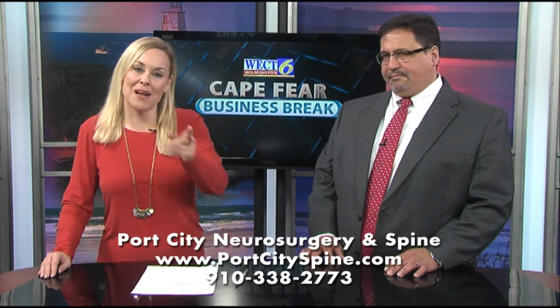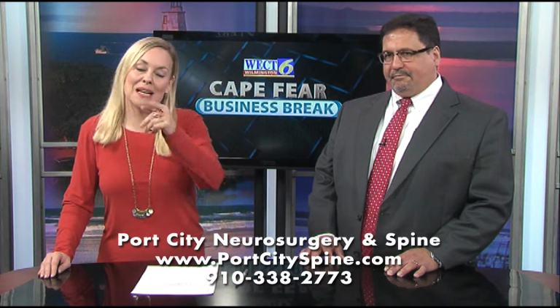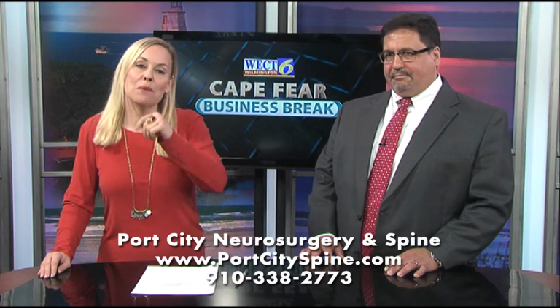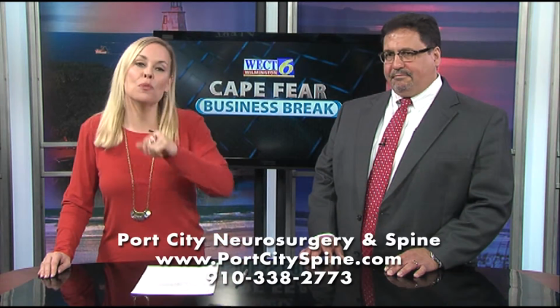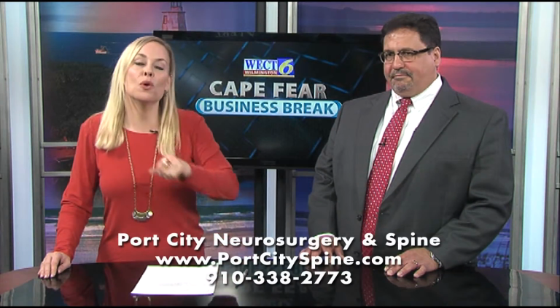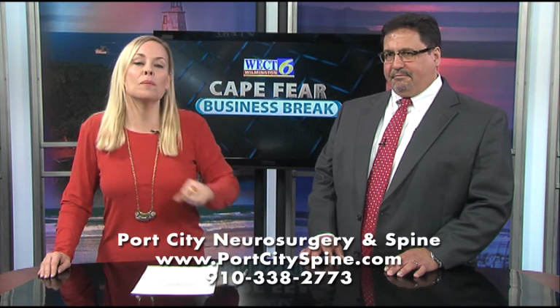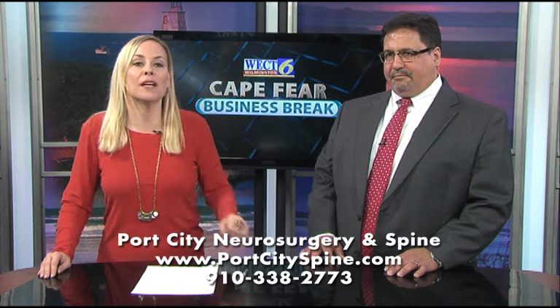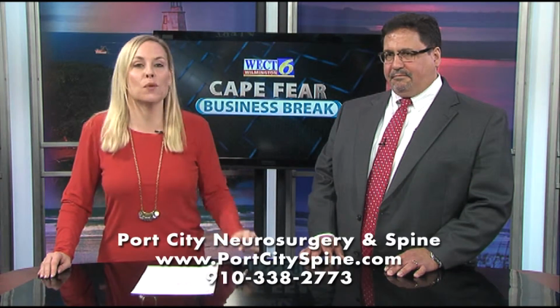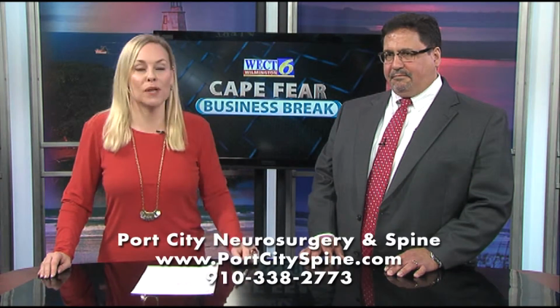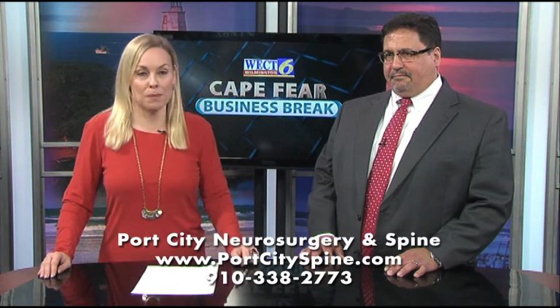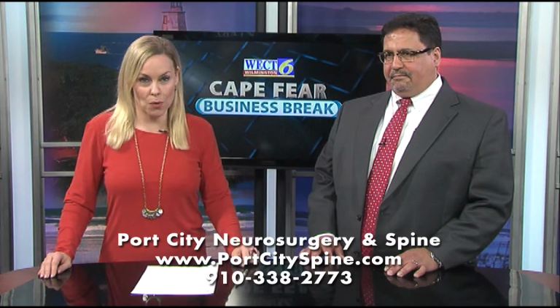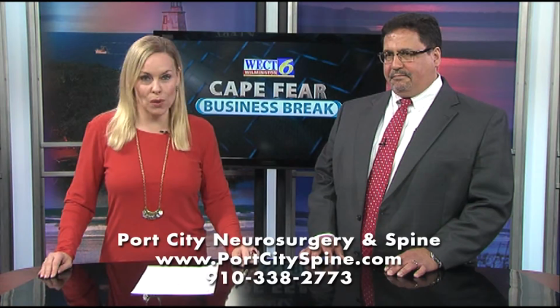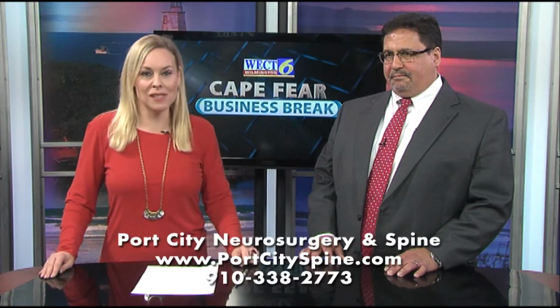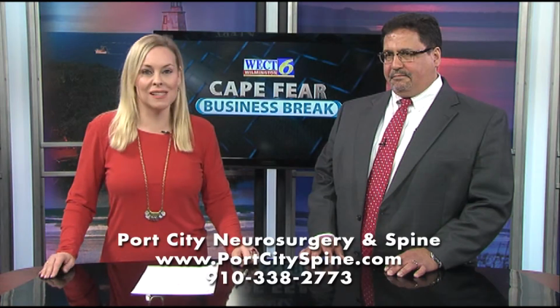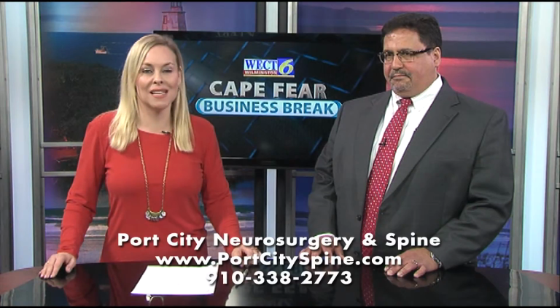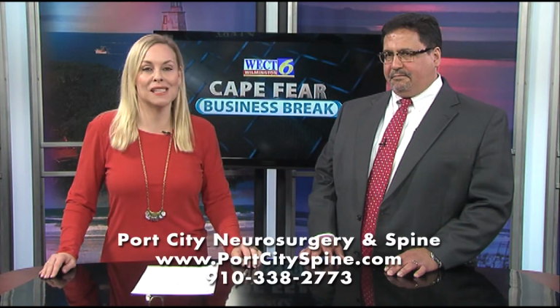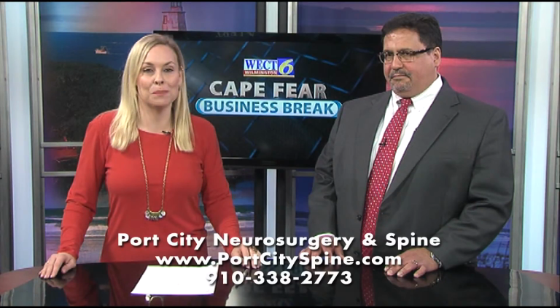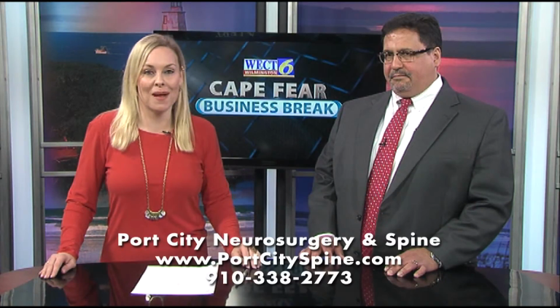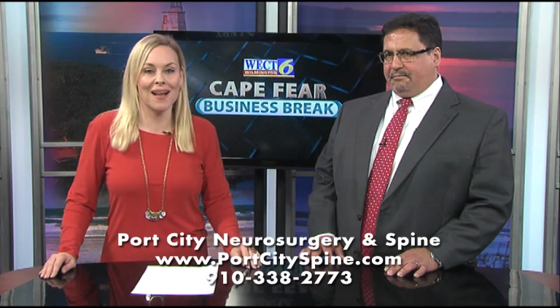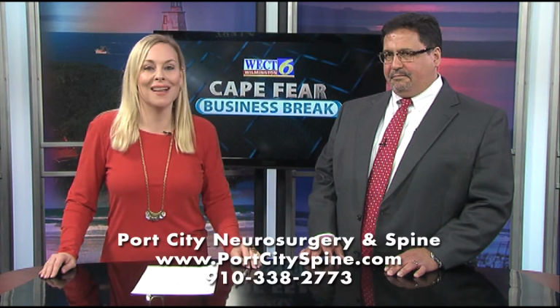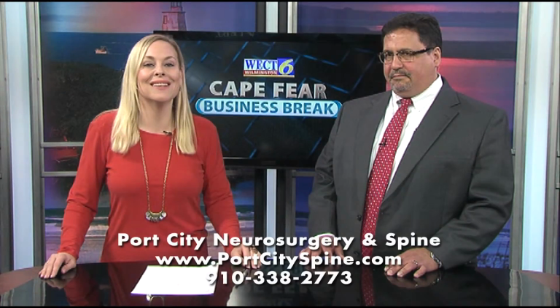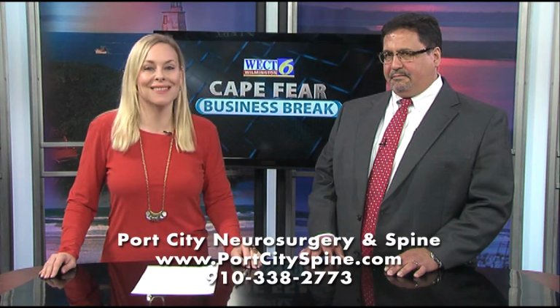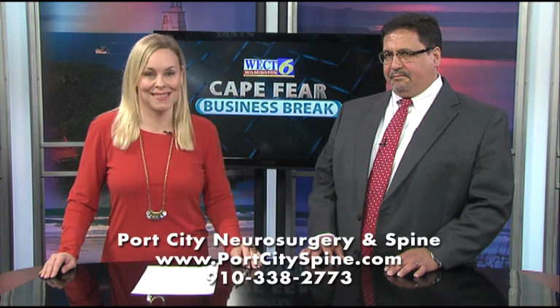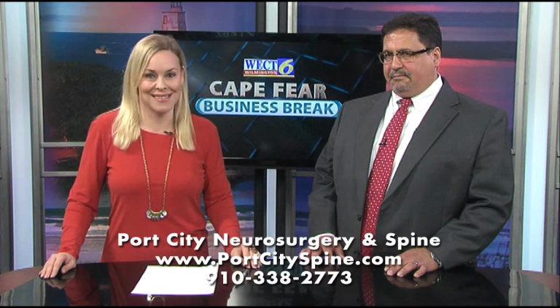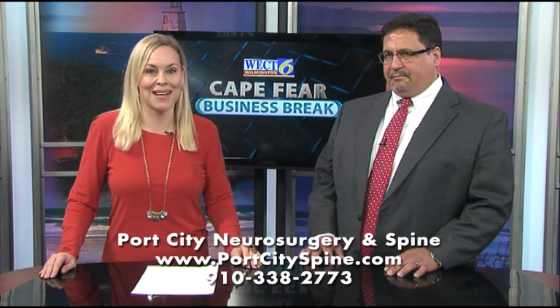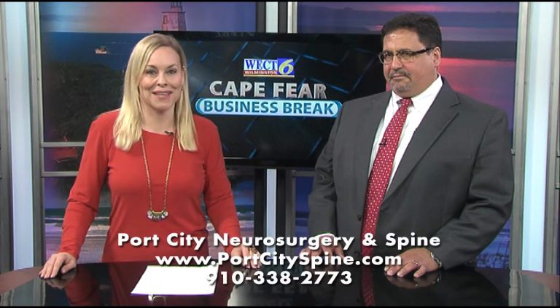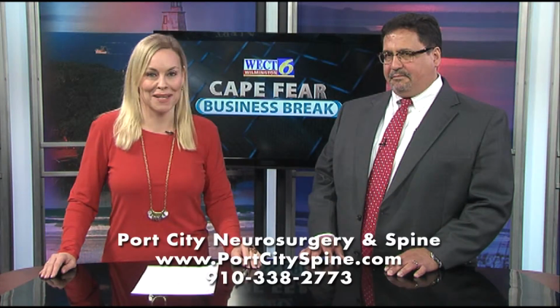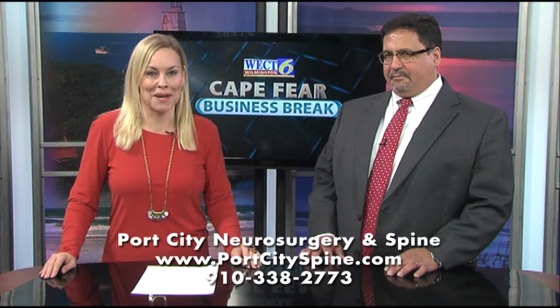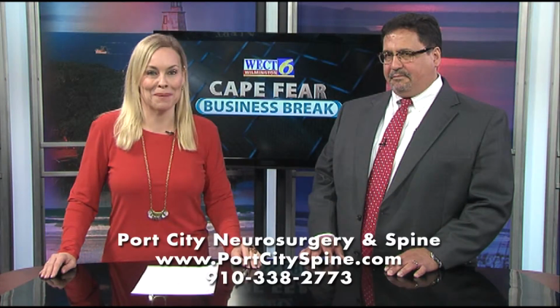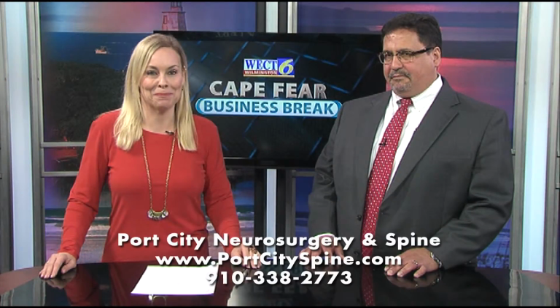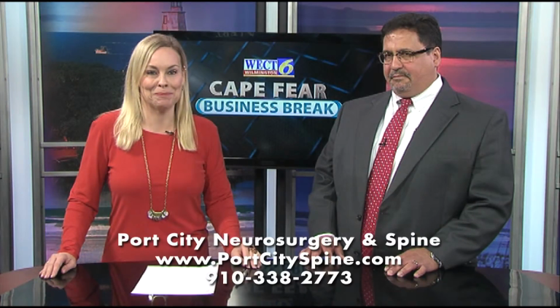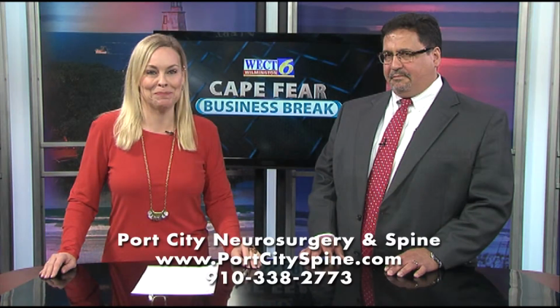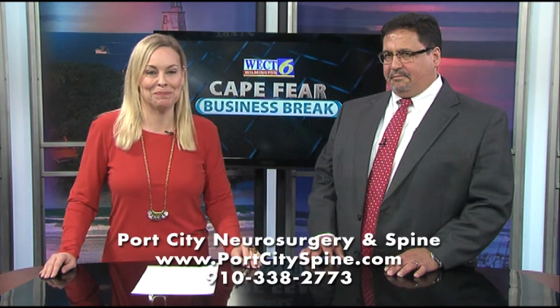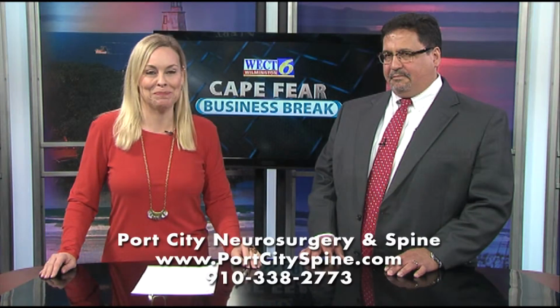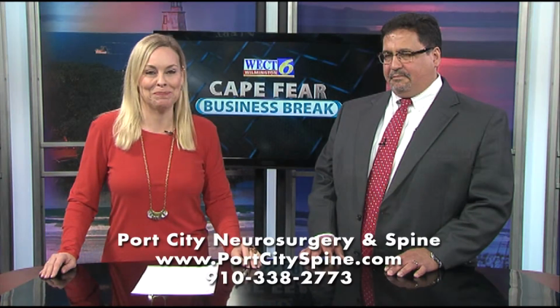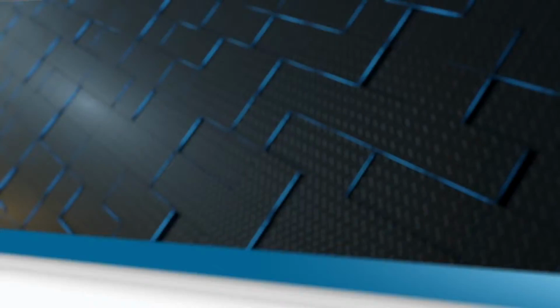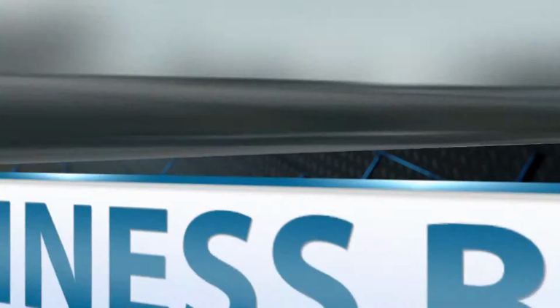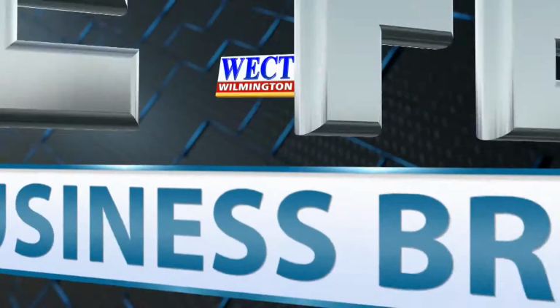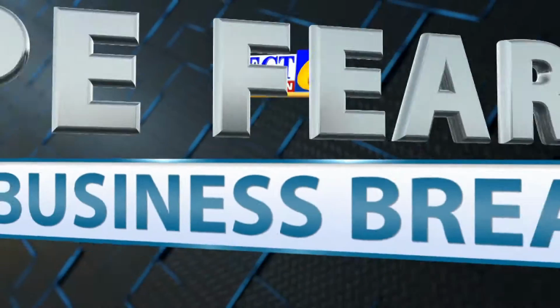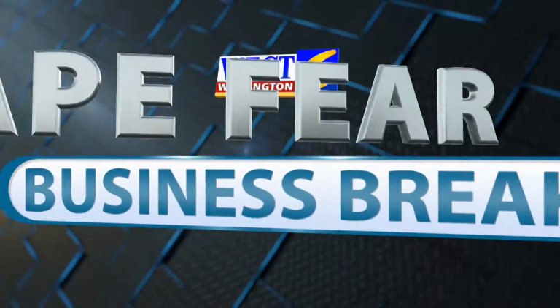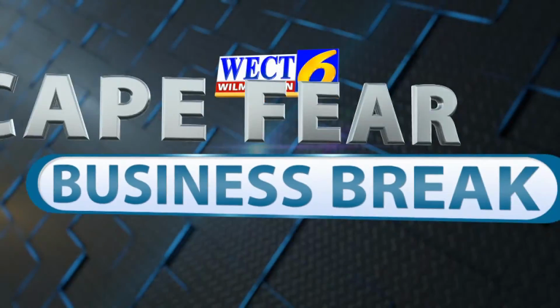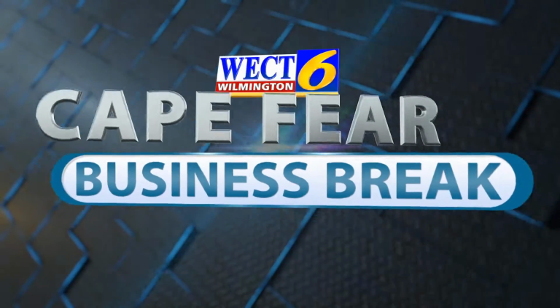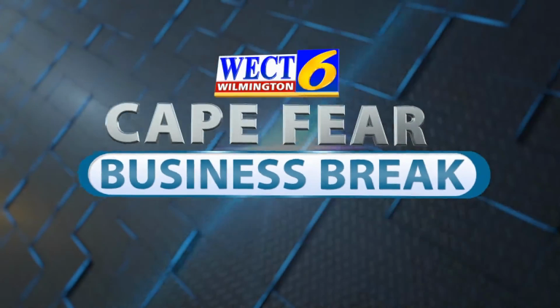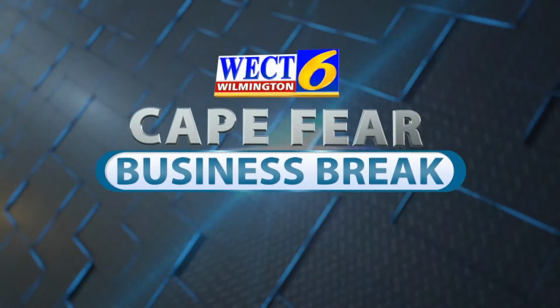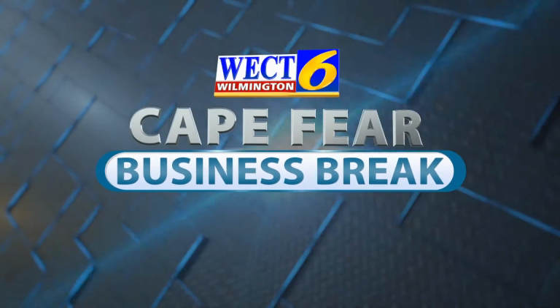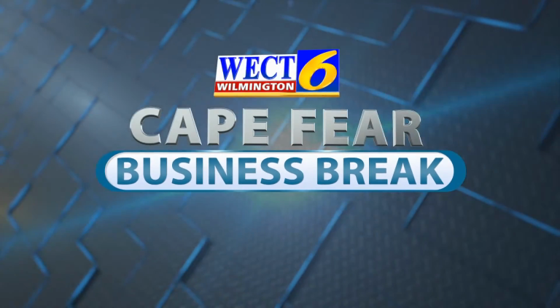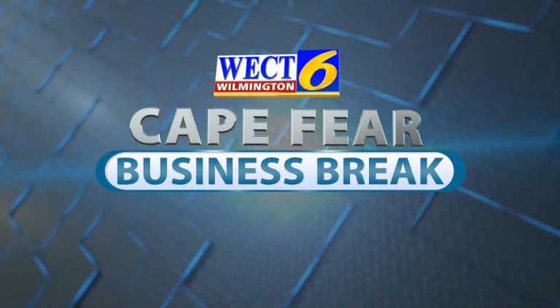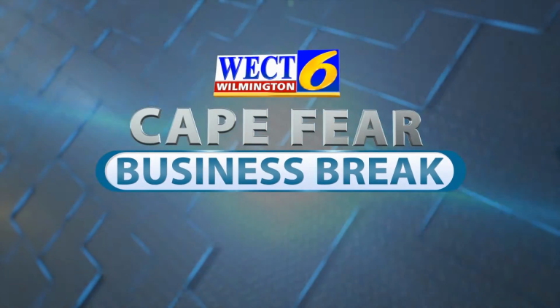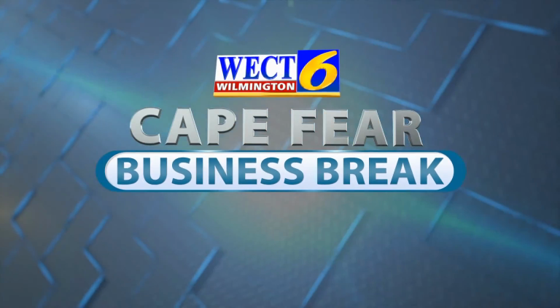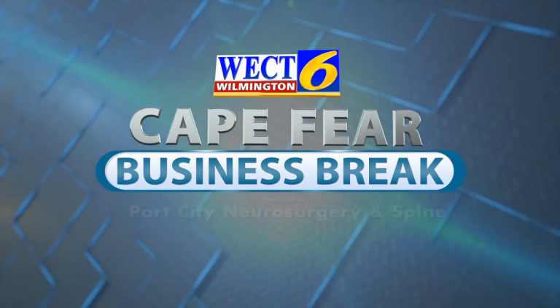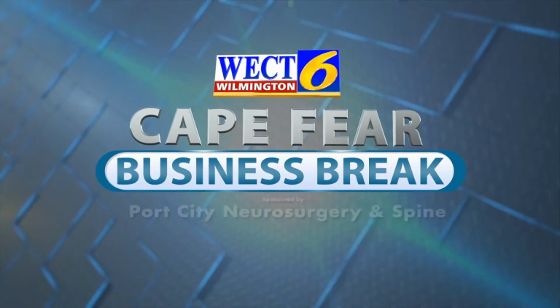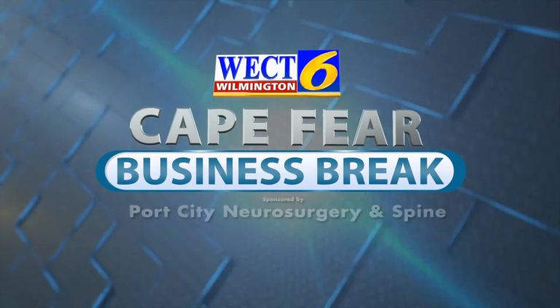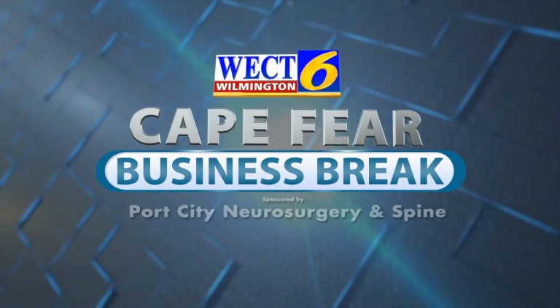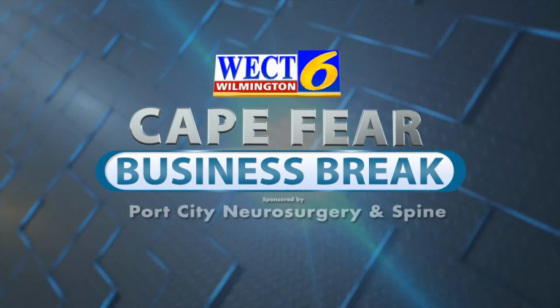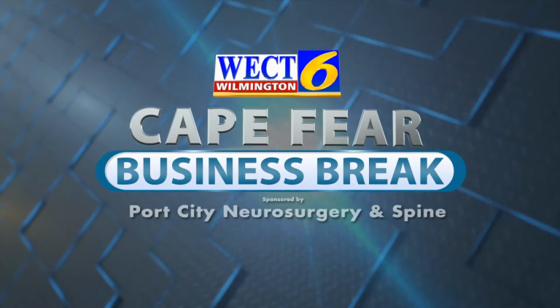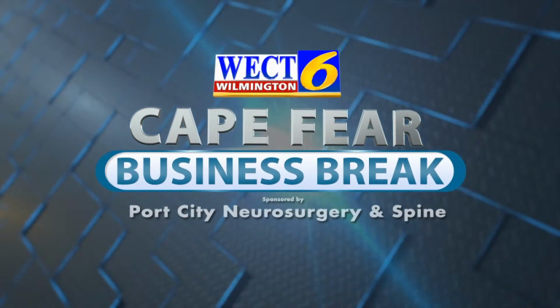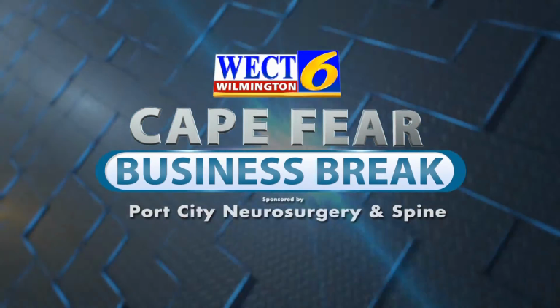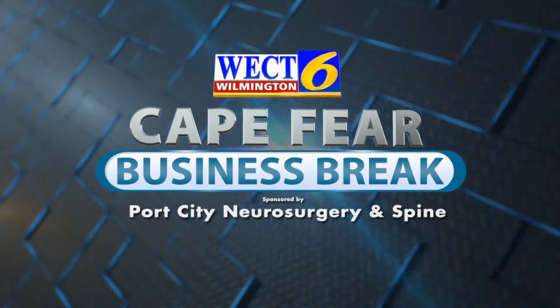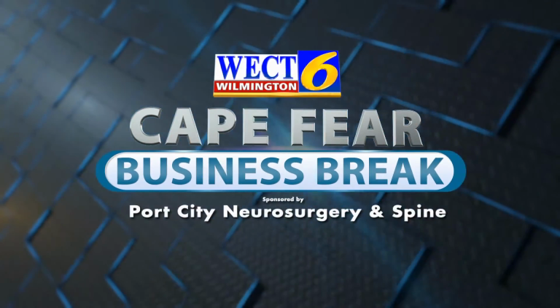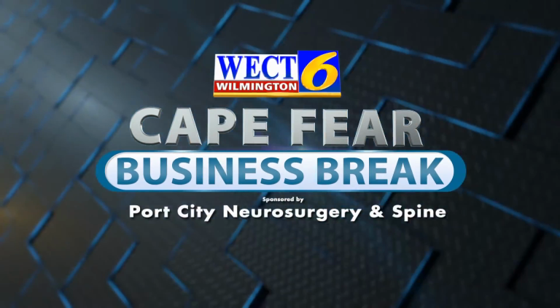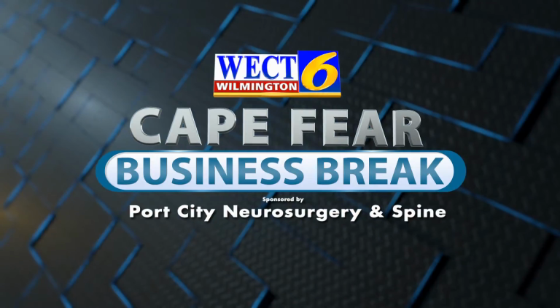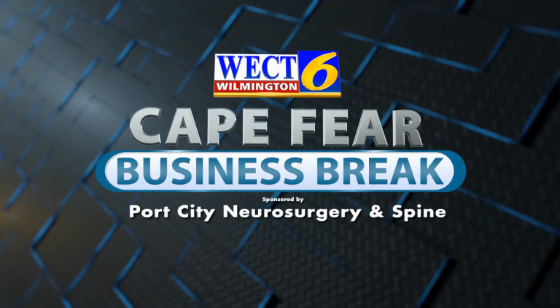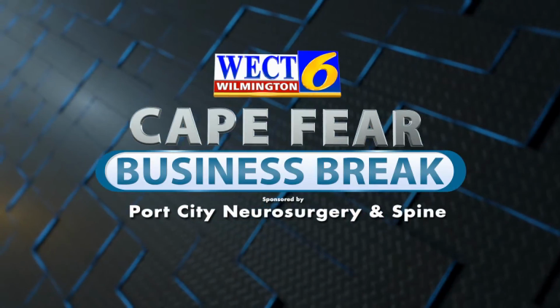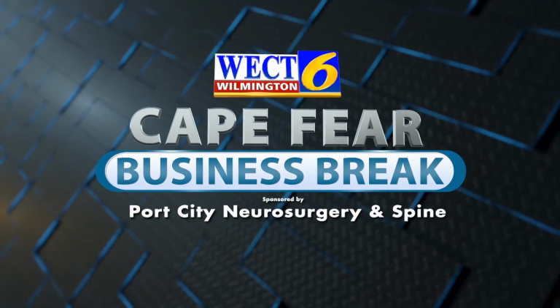Find out more by going to portcityspine.com. This has been a WECT Cape Fear Business Break.